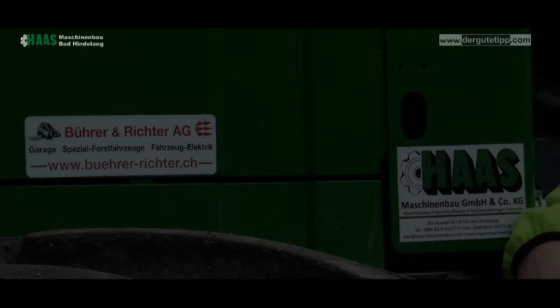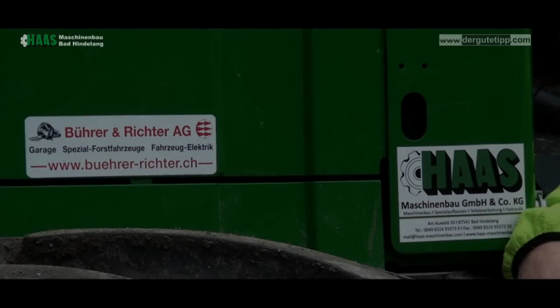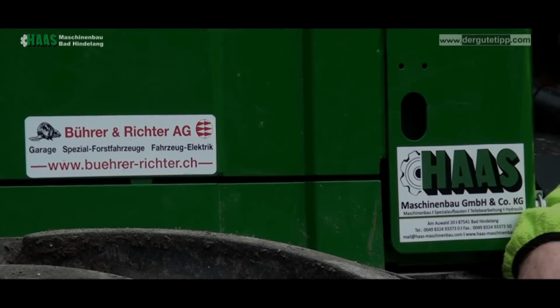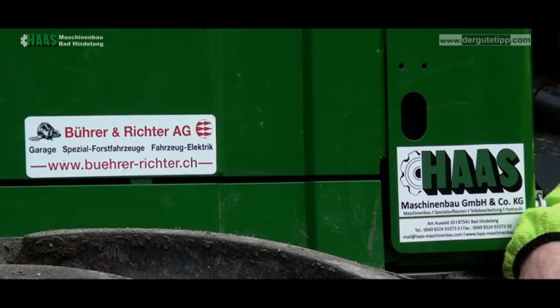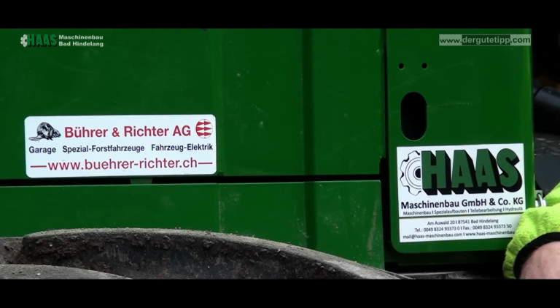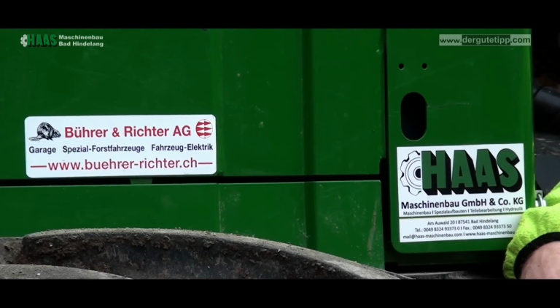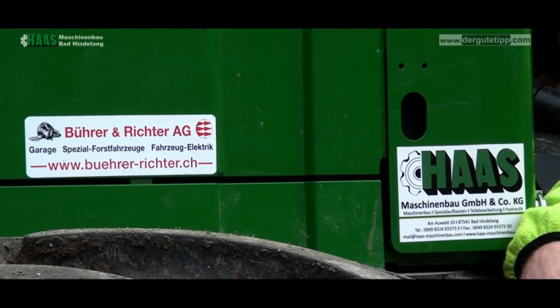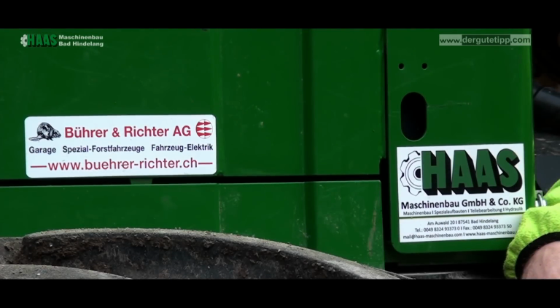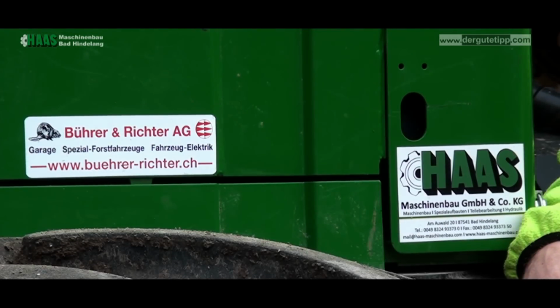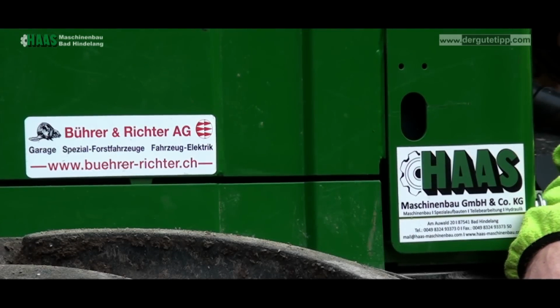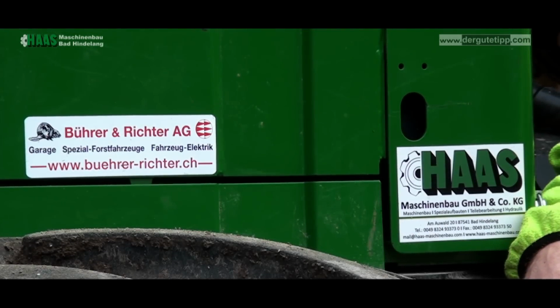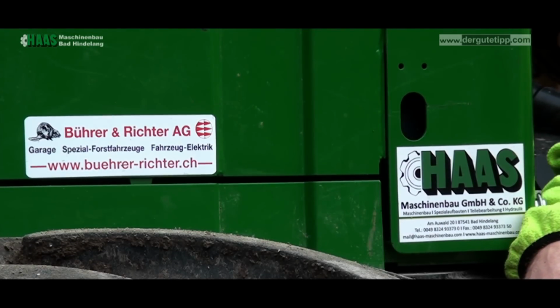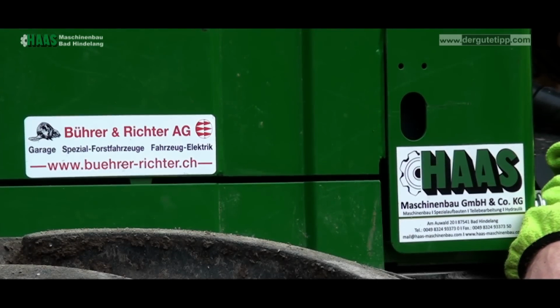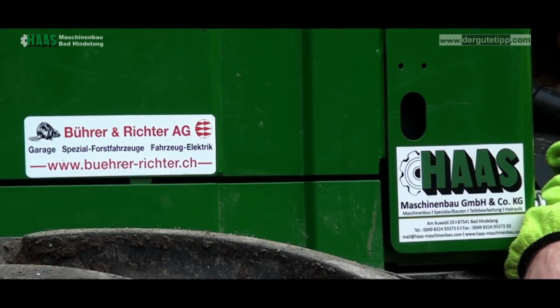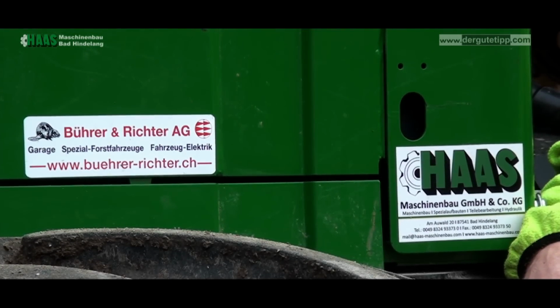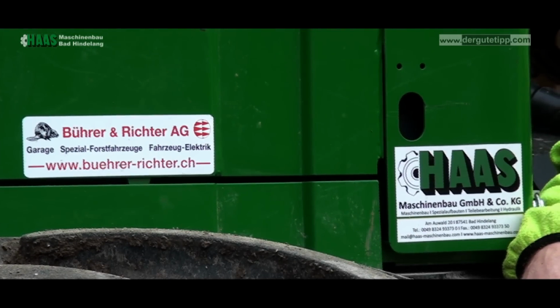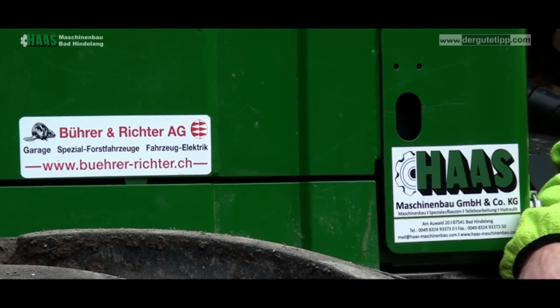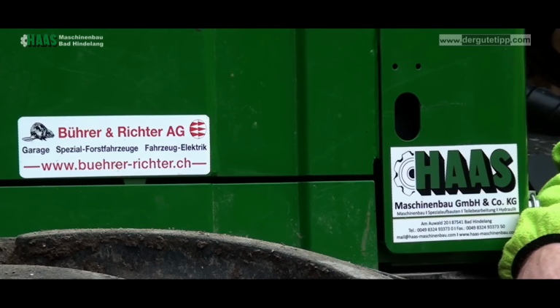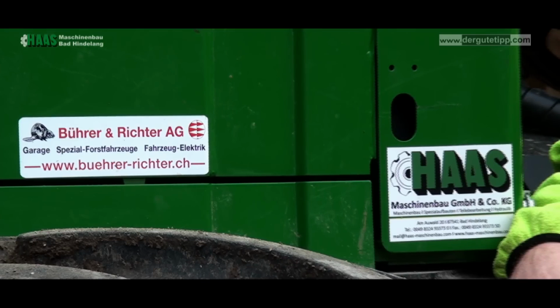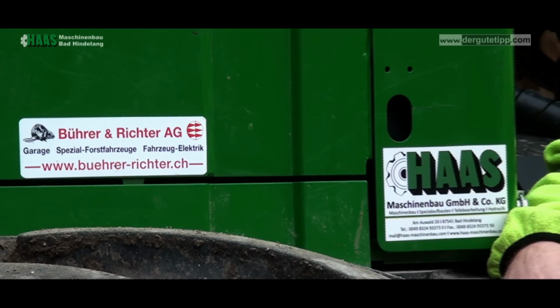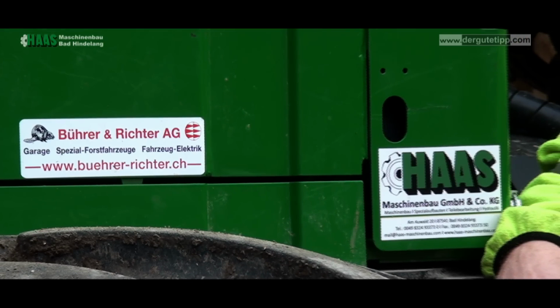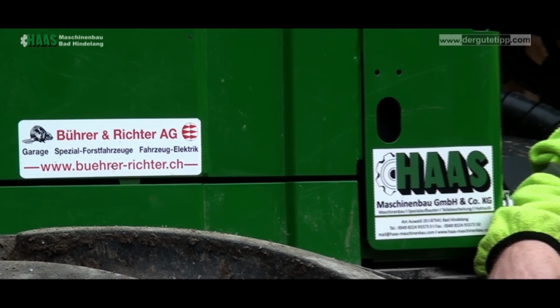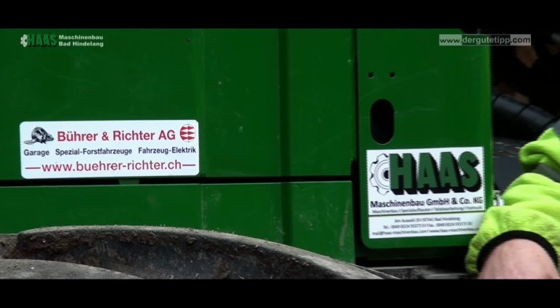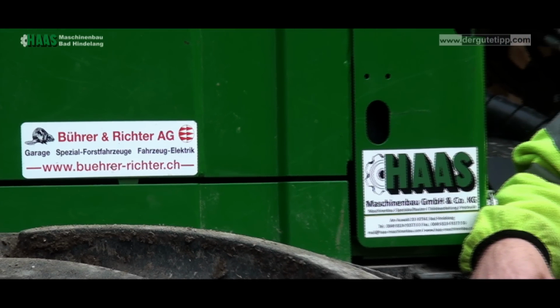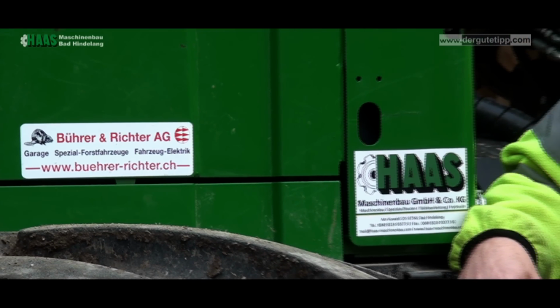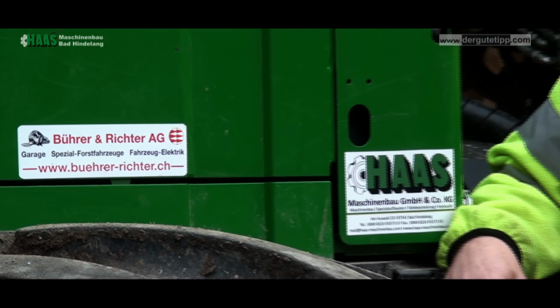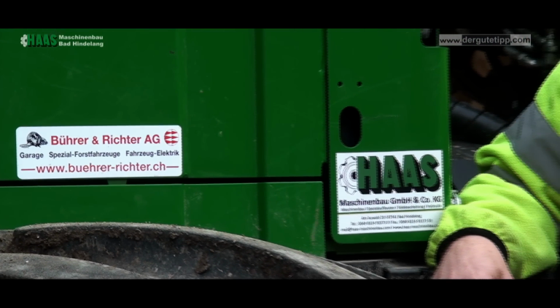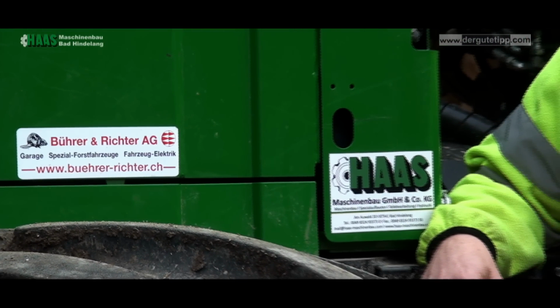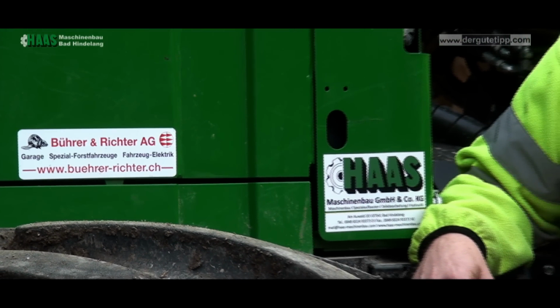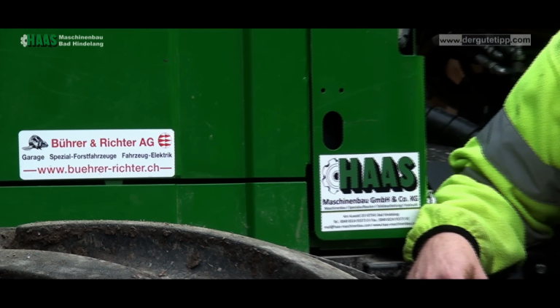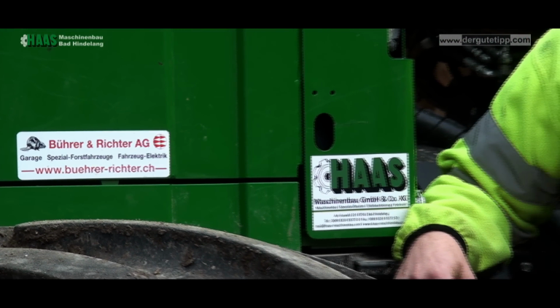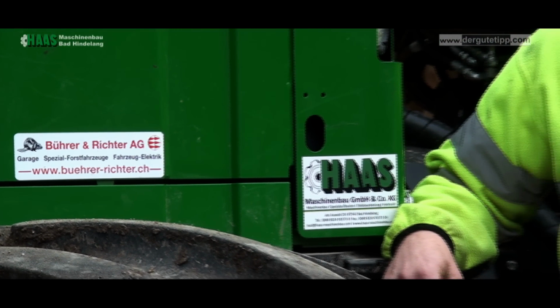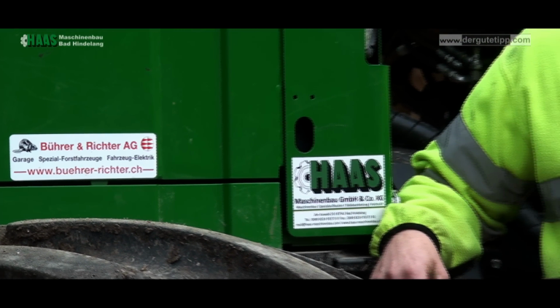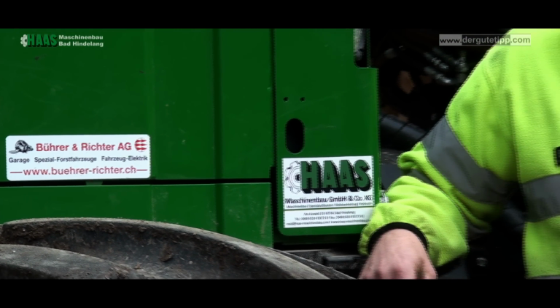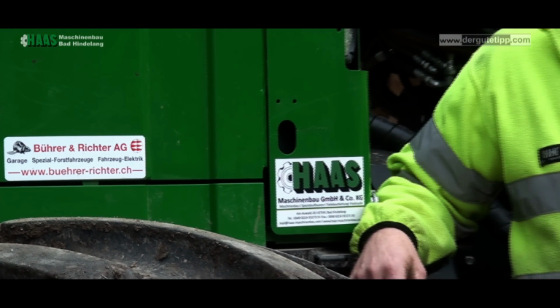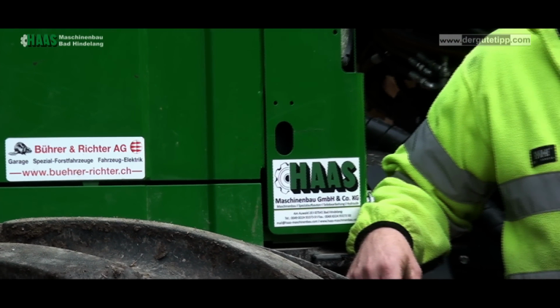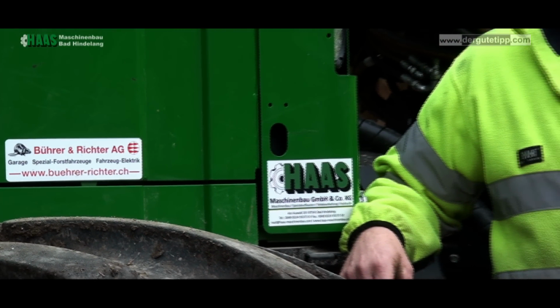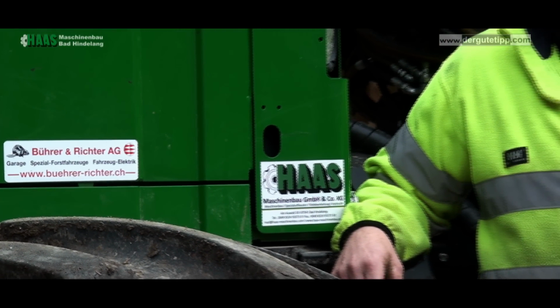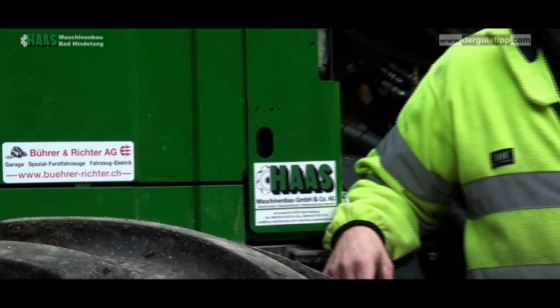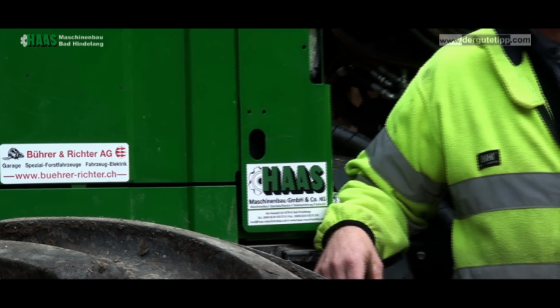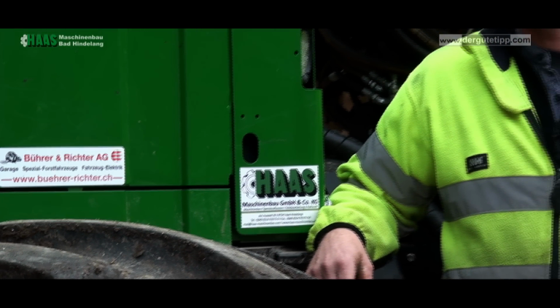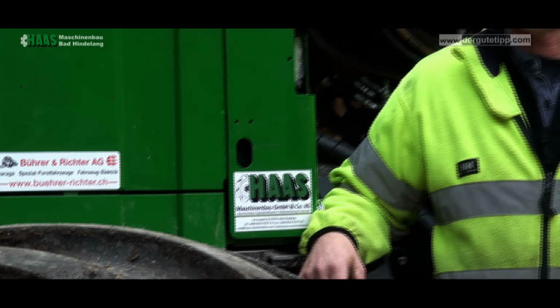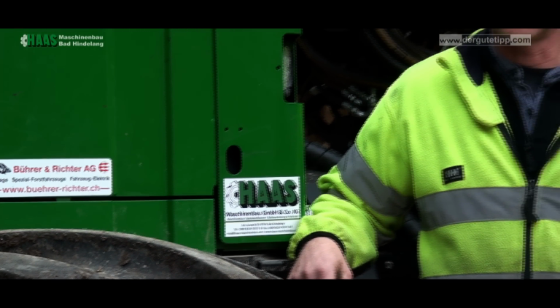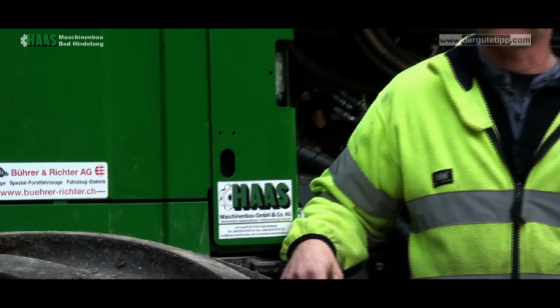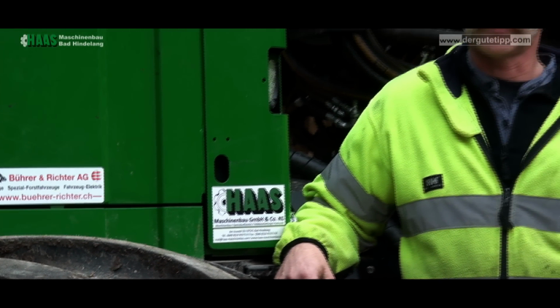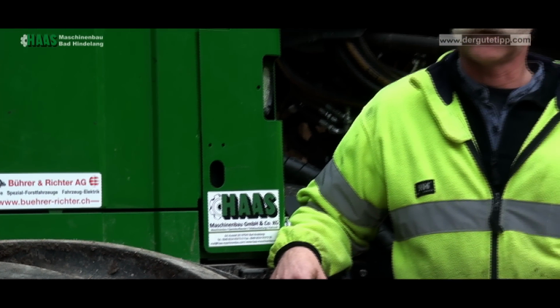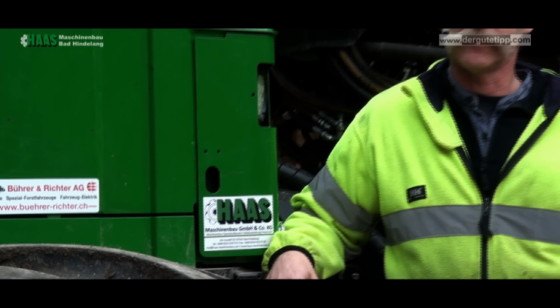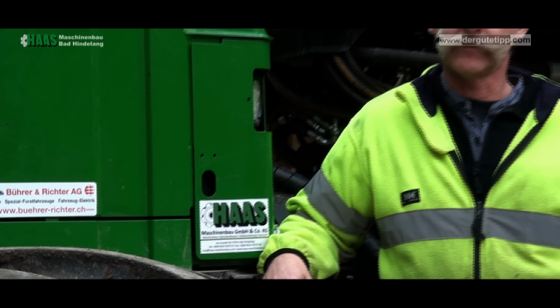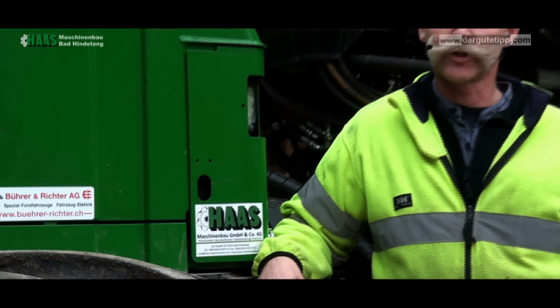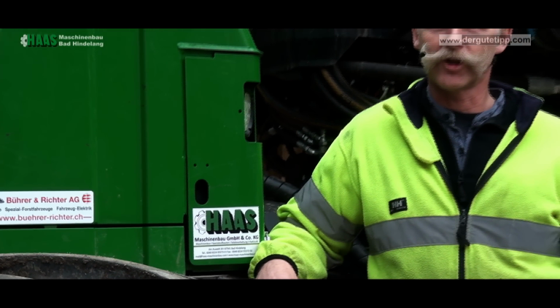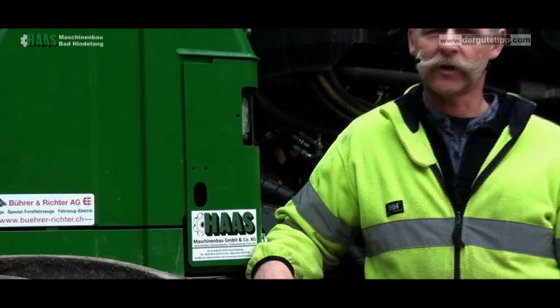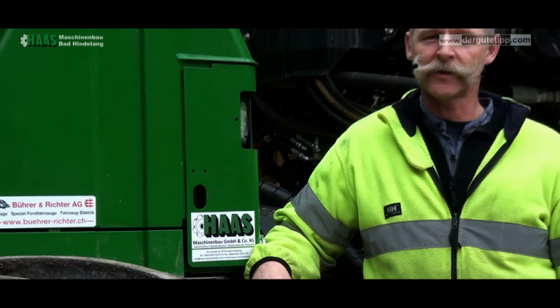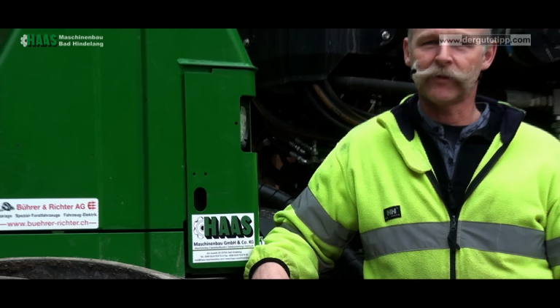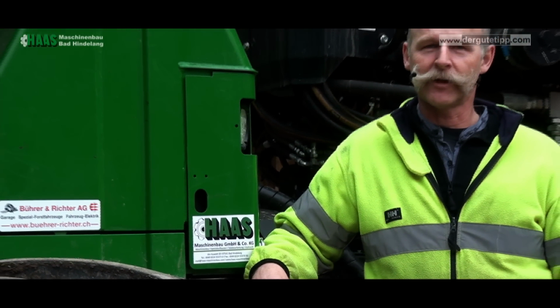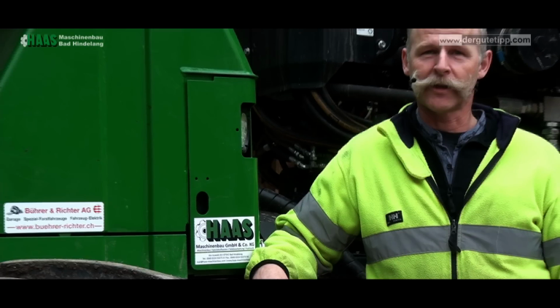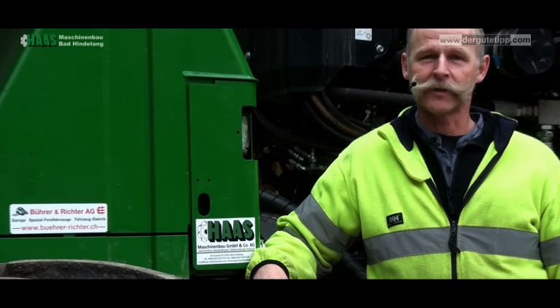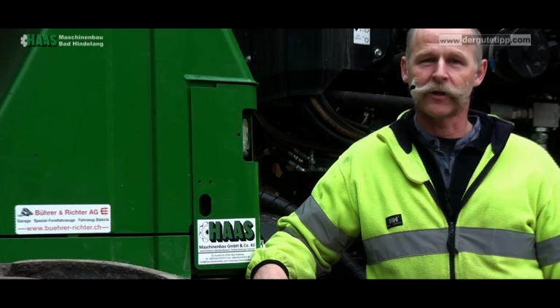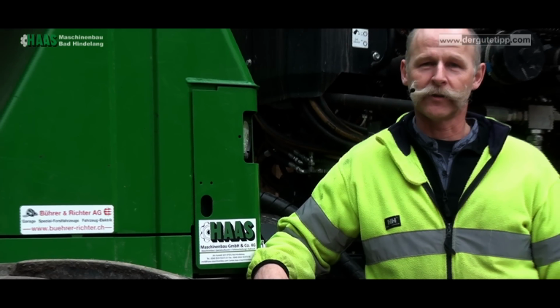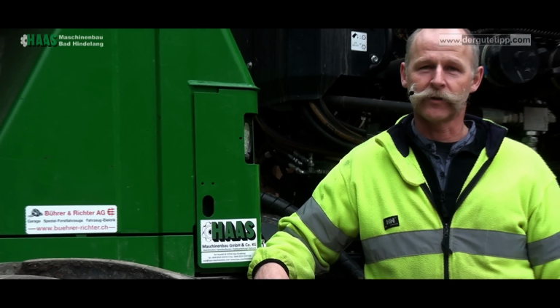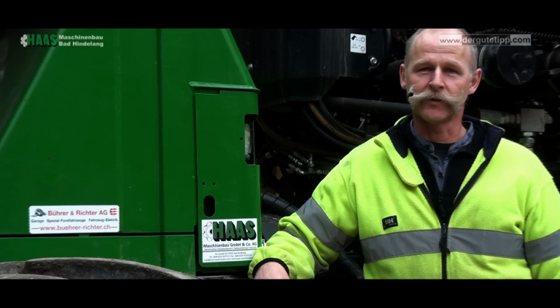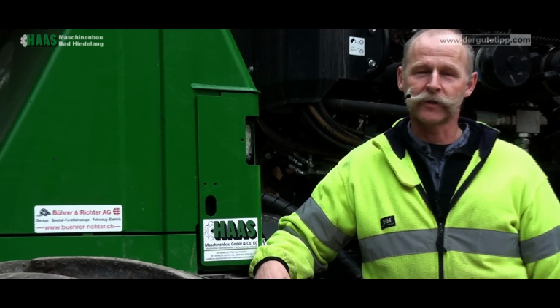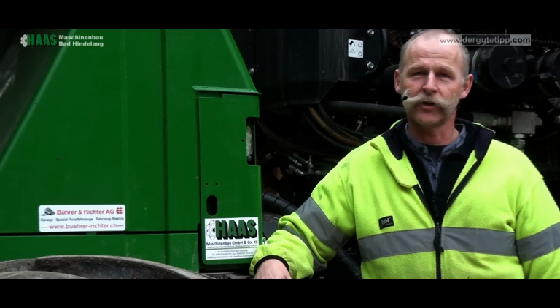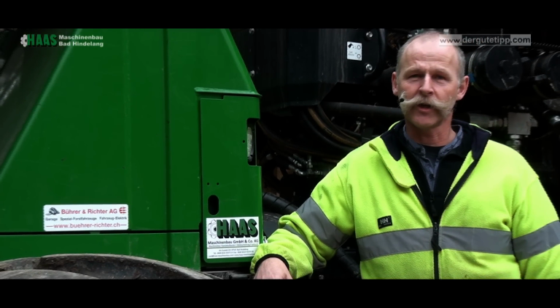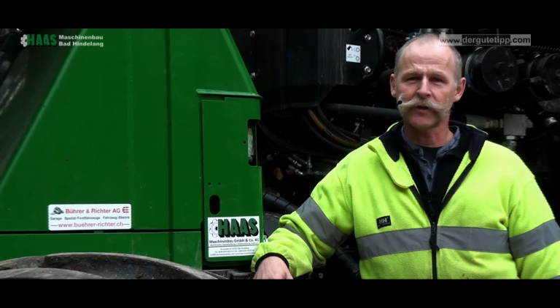My name is Rudy Bachmann, I'm from Switzerland. I work at the state of the canton of Zürich.